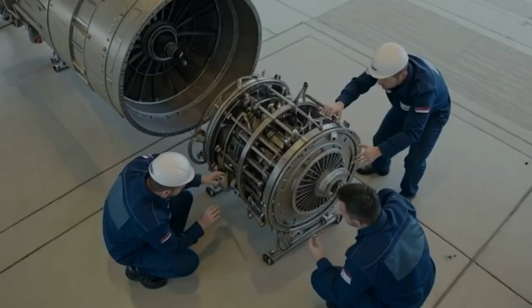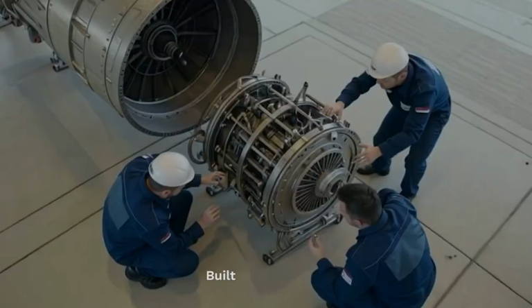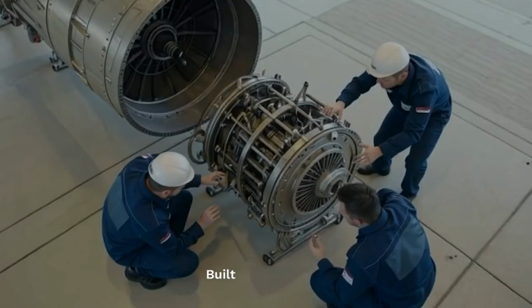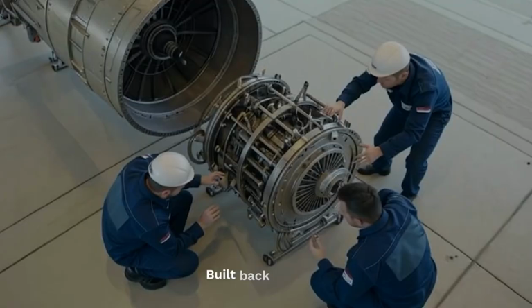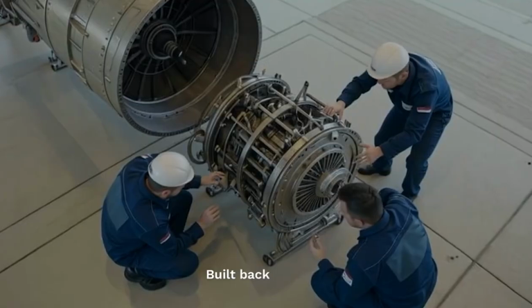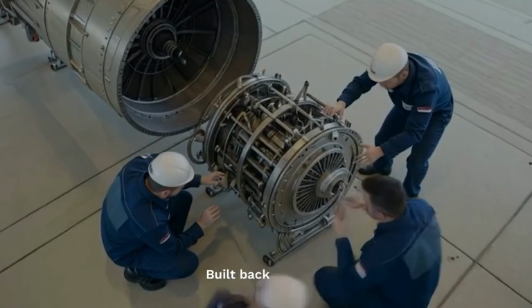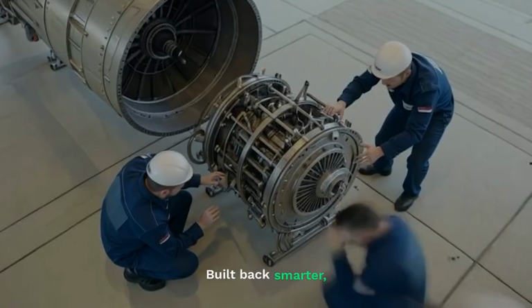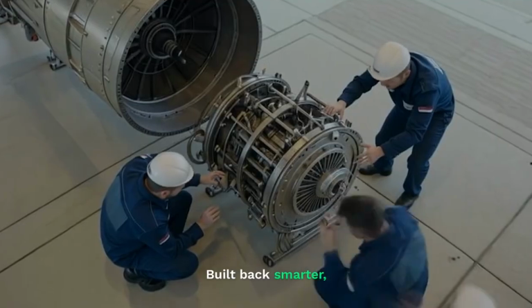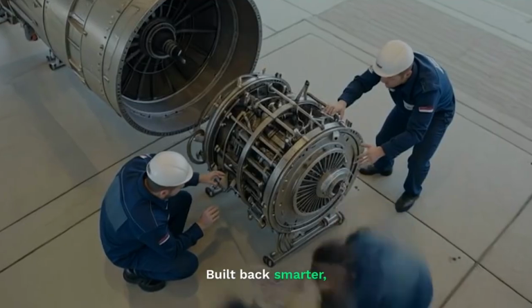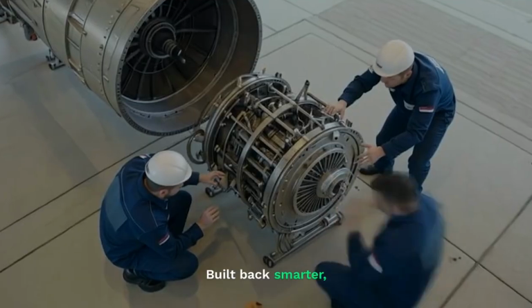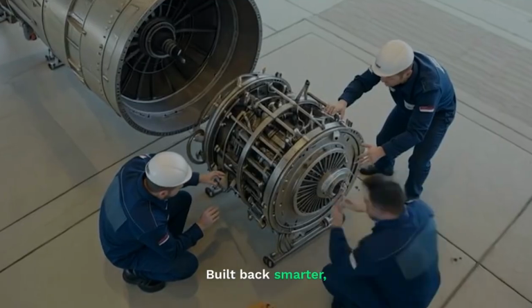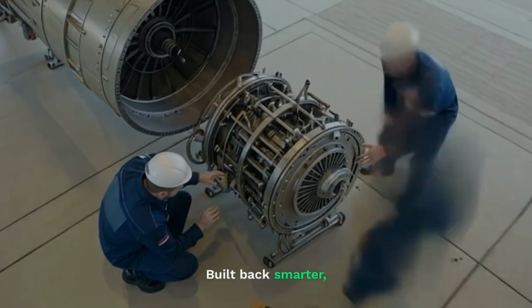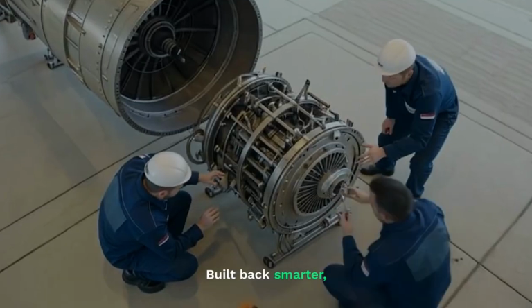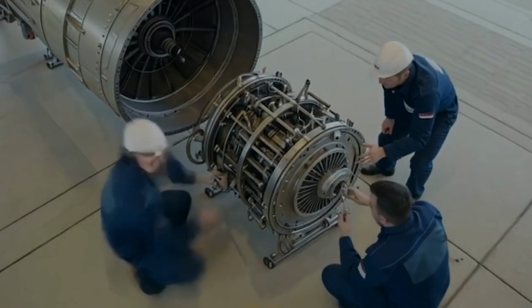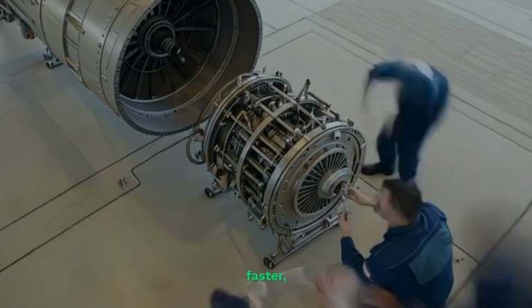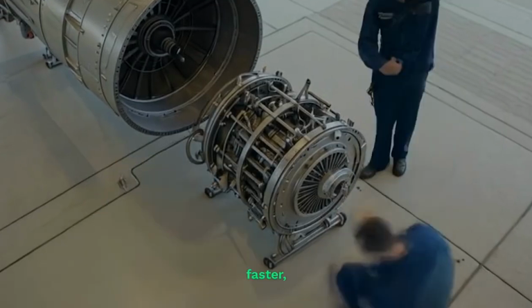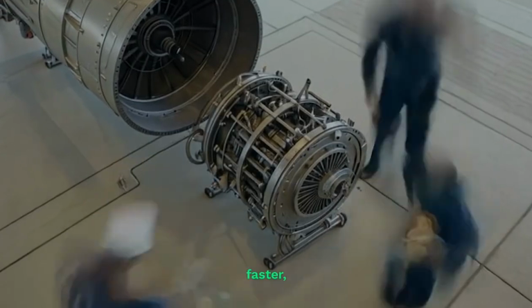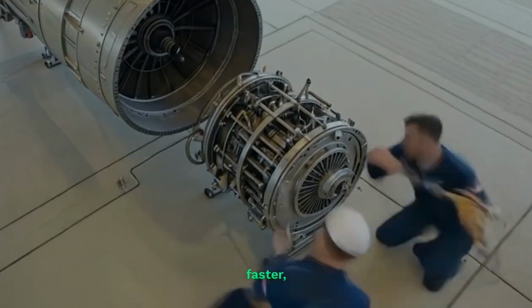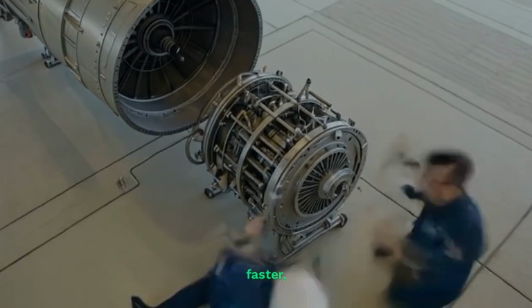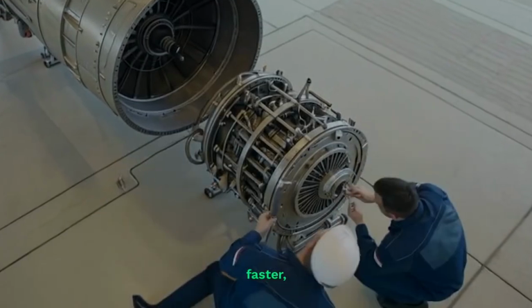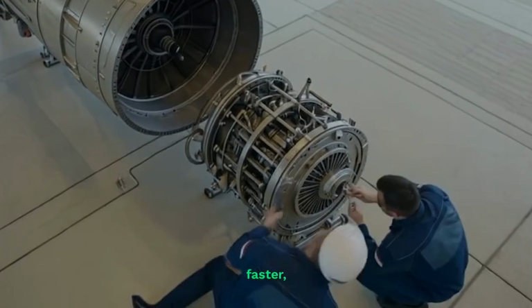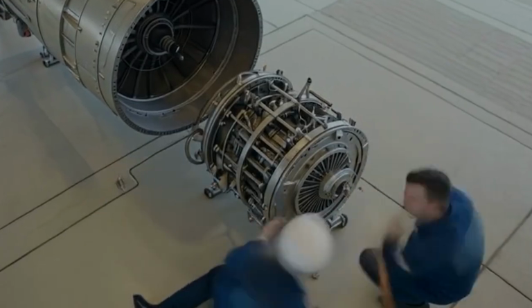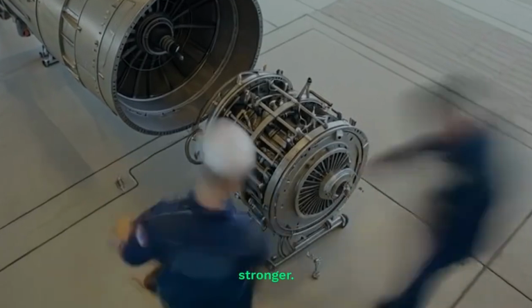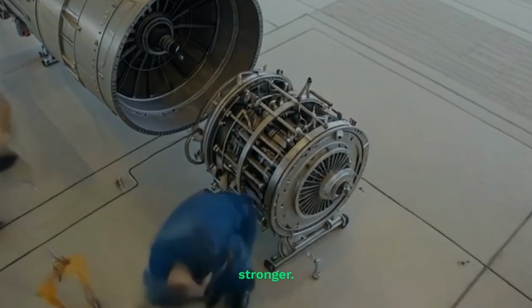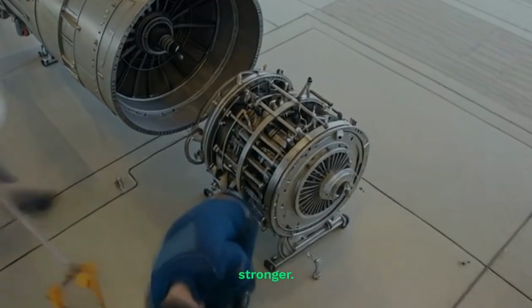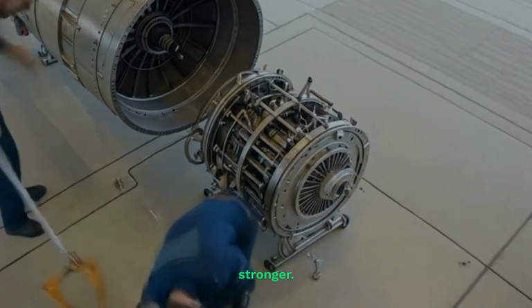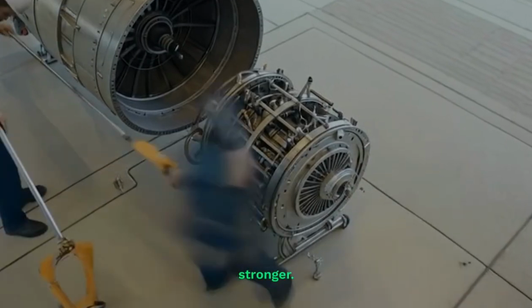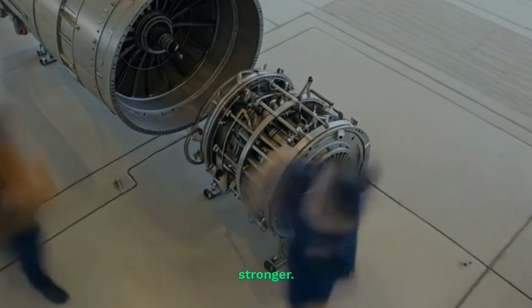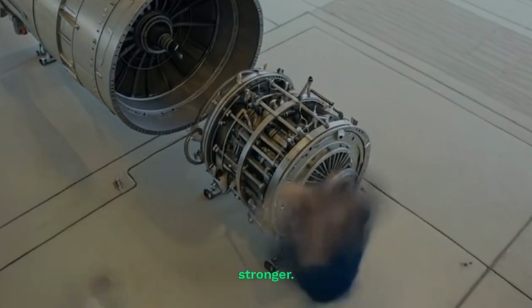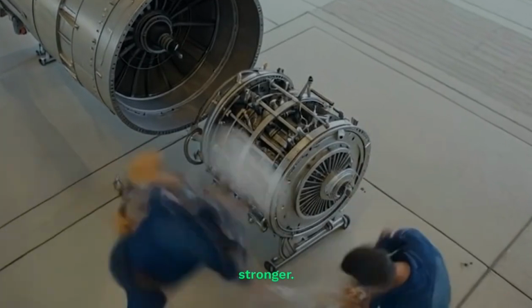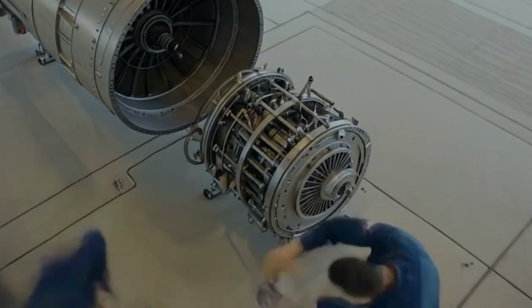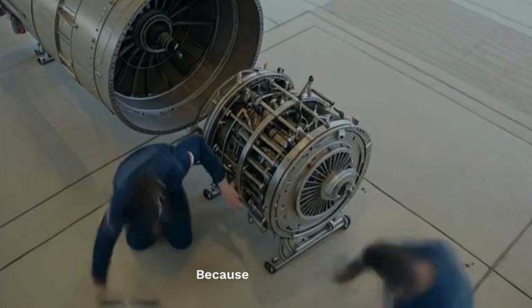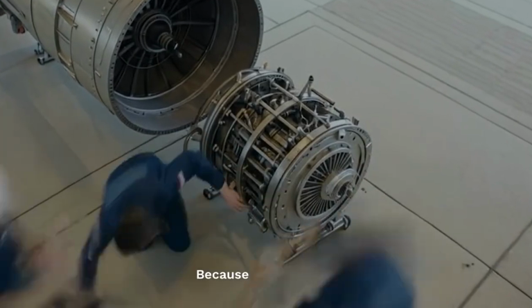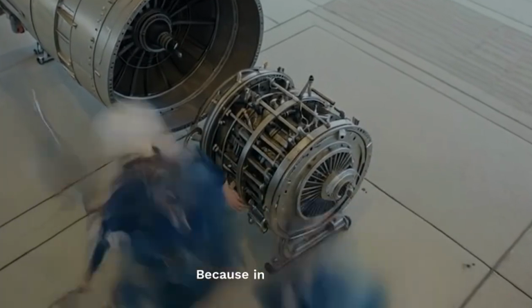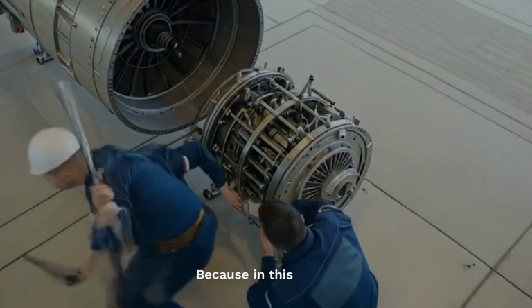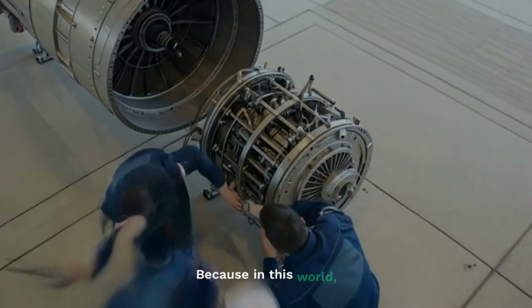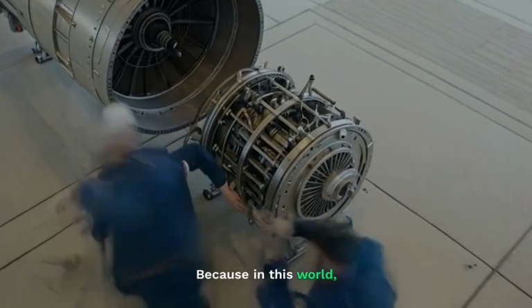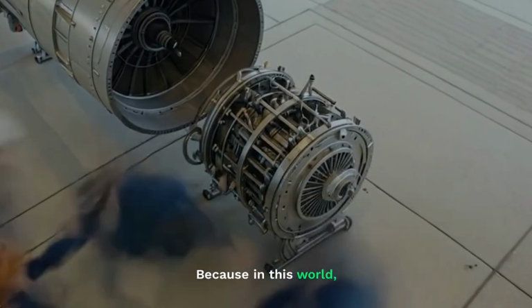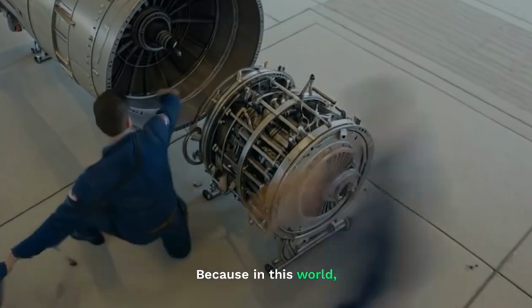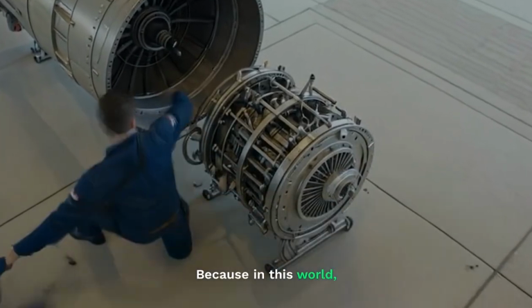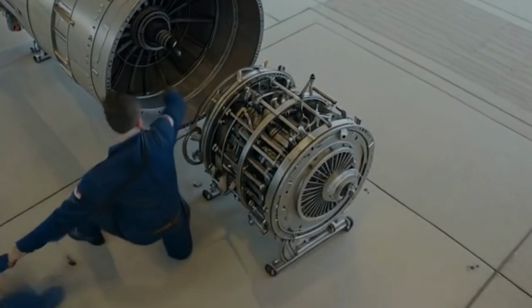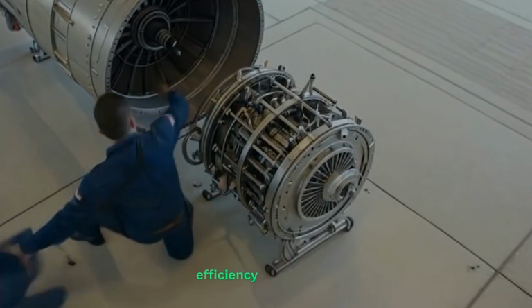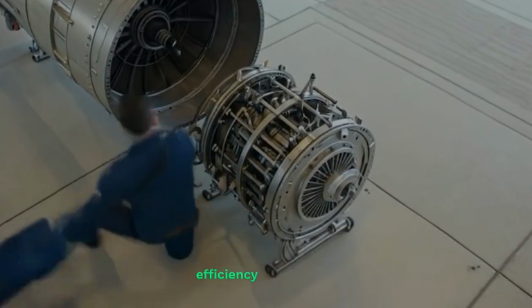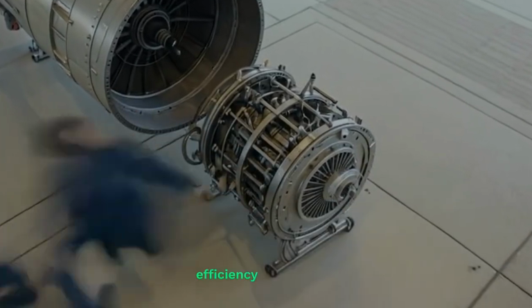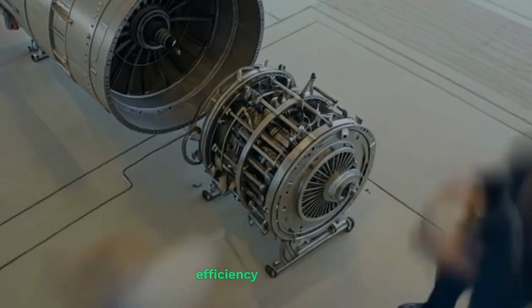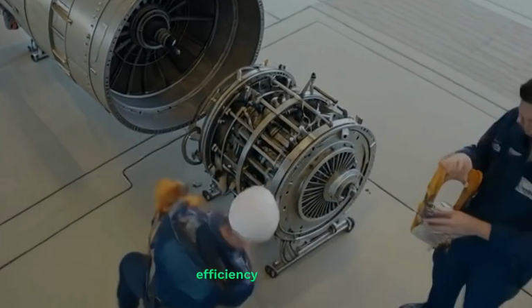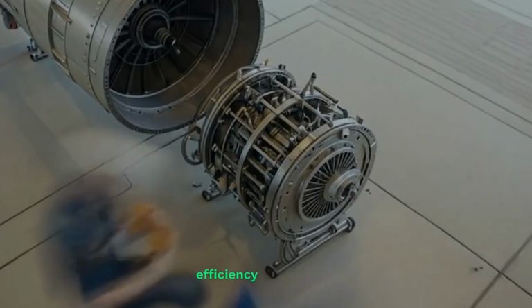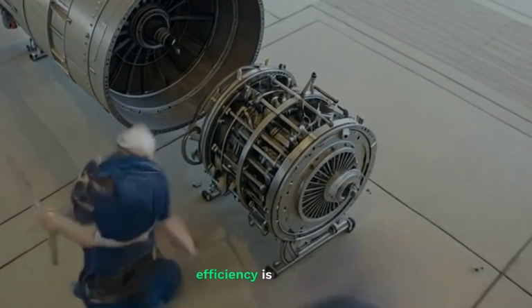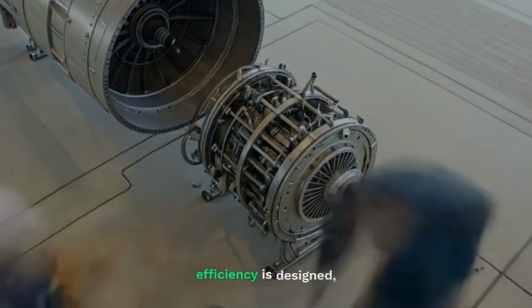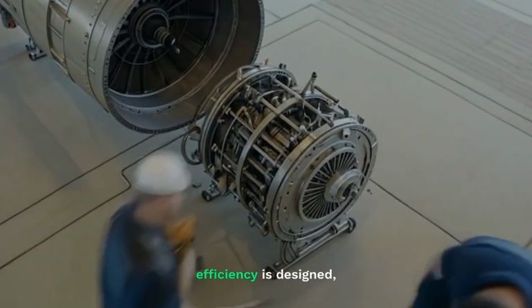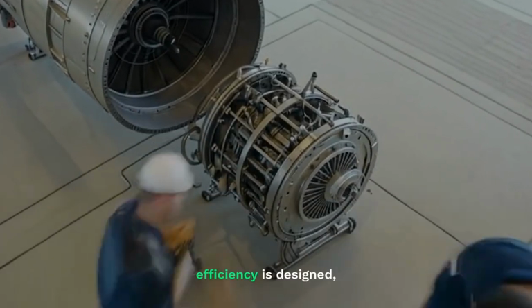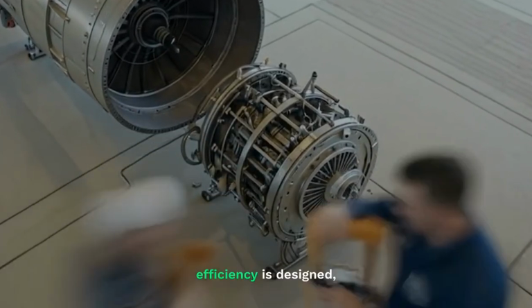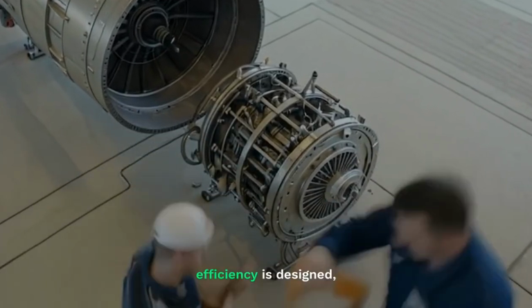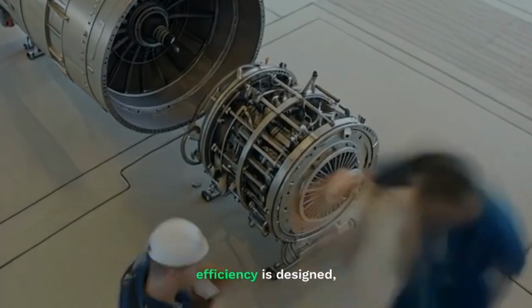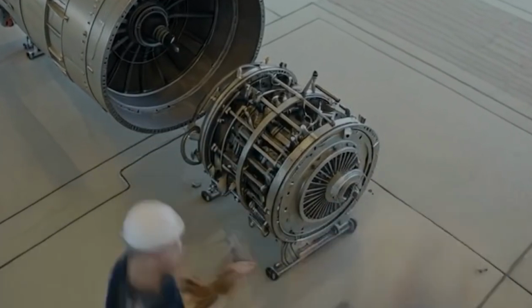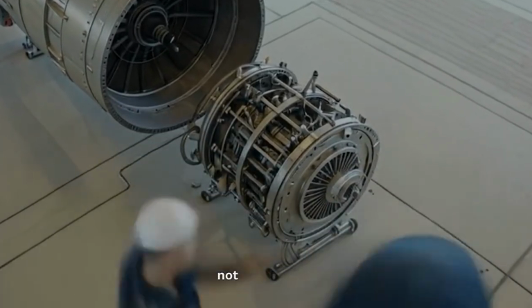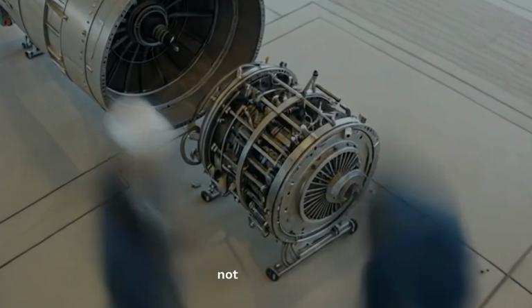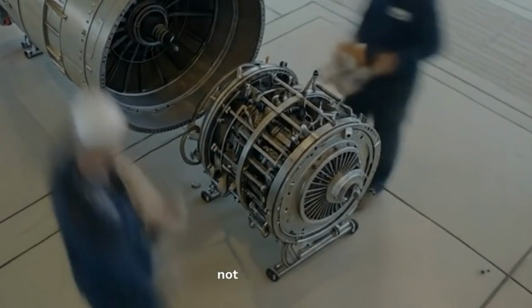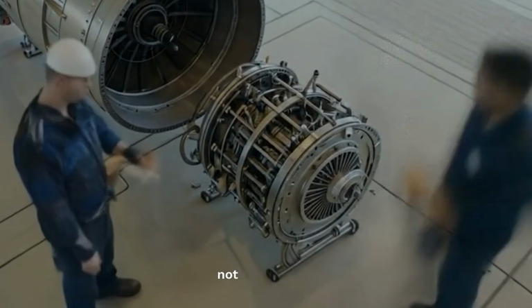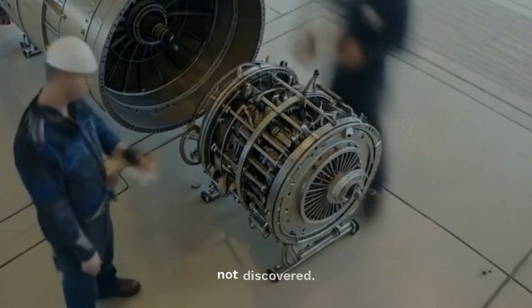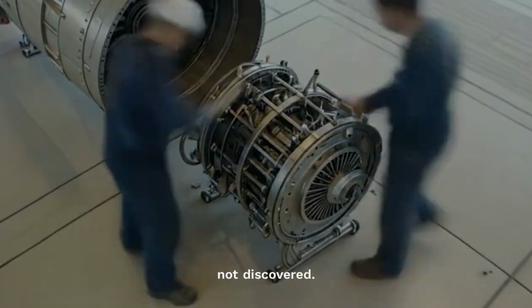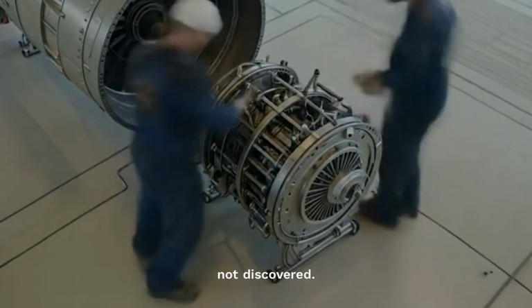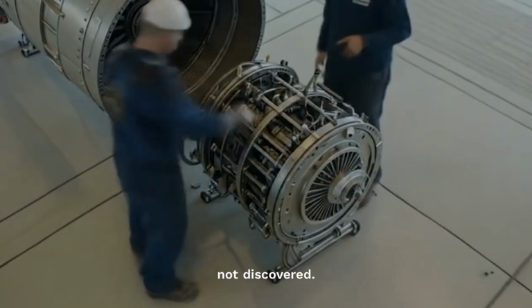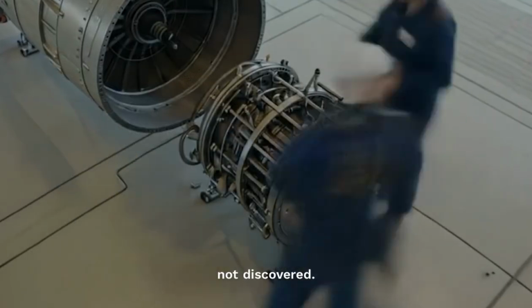Built back smarter, faster, stronger. Because in this world, efficiency is designed, not discovered.